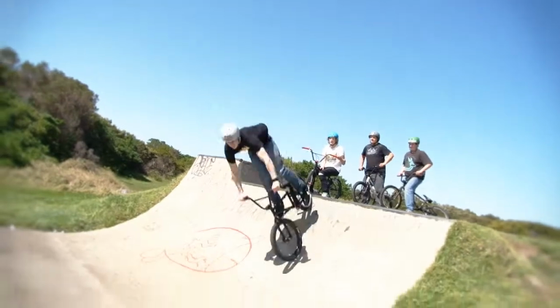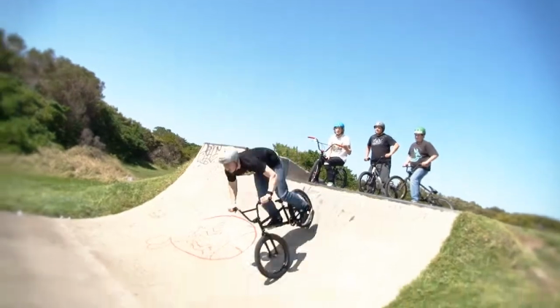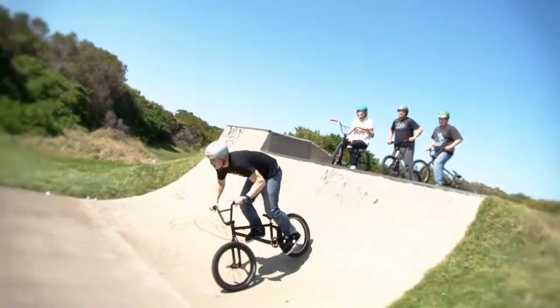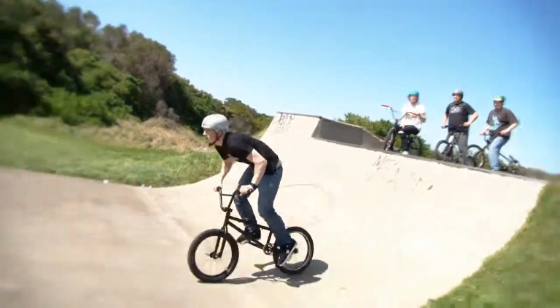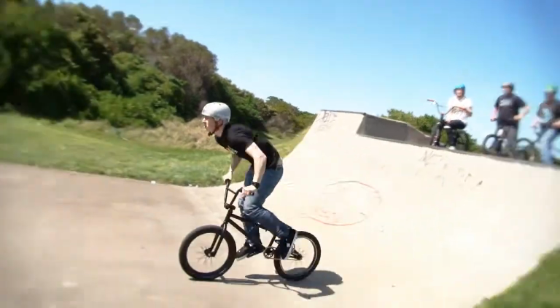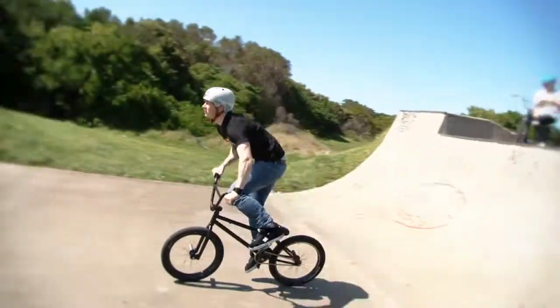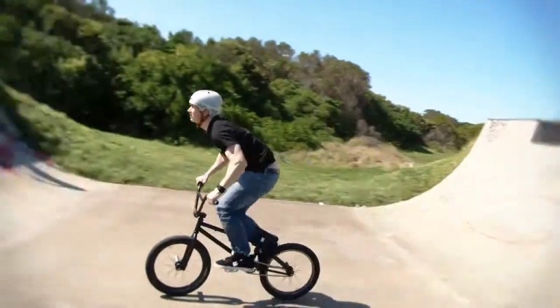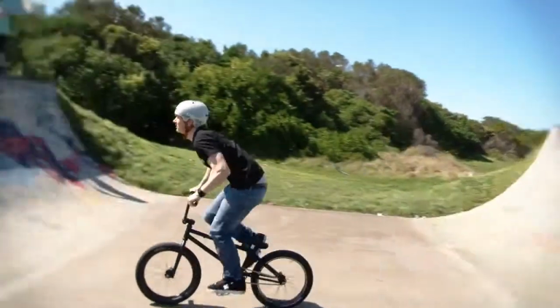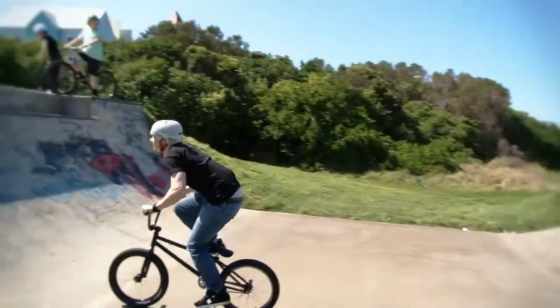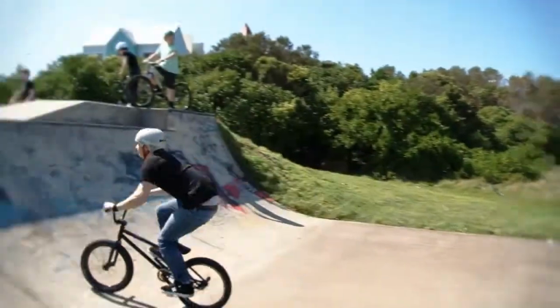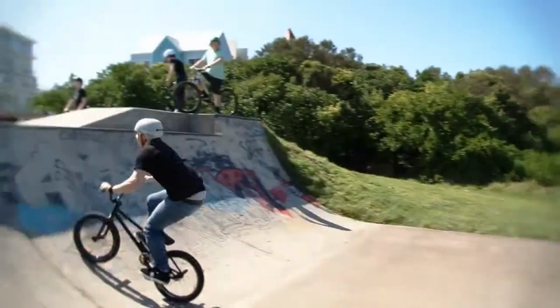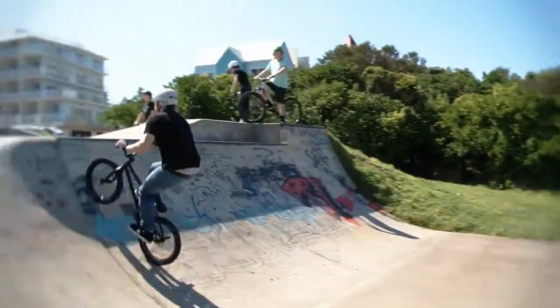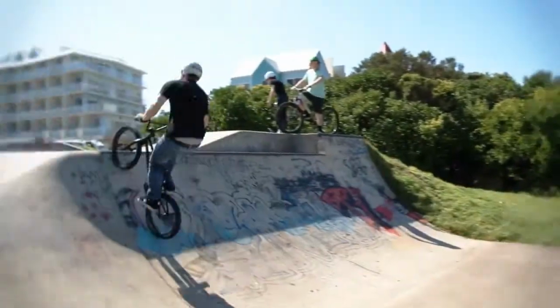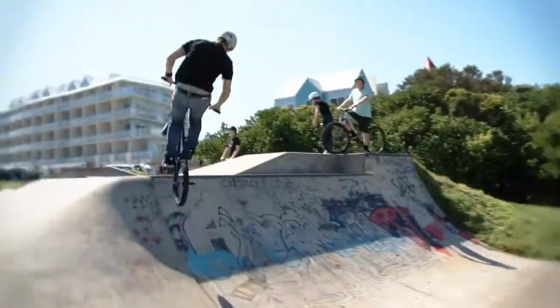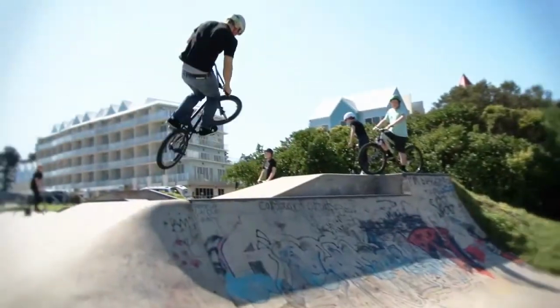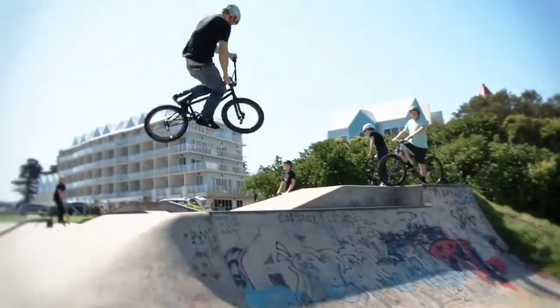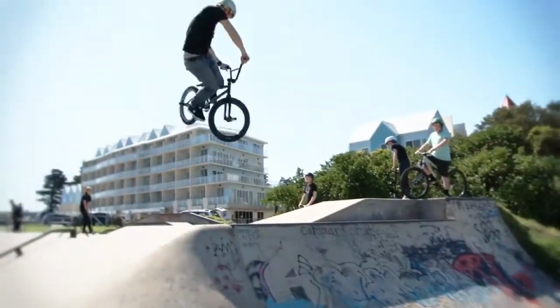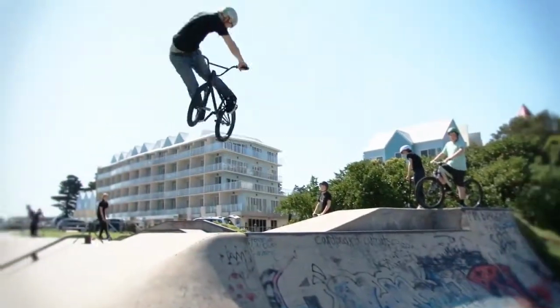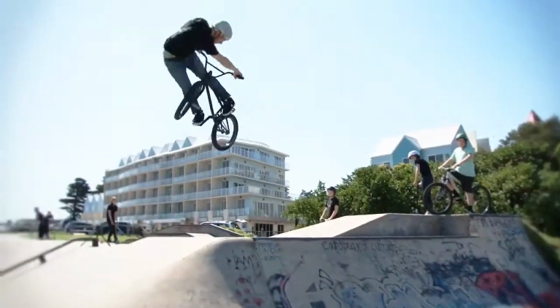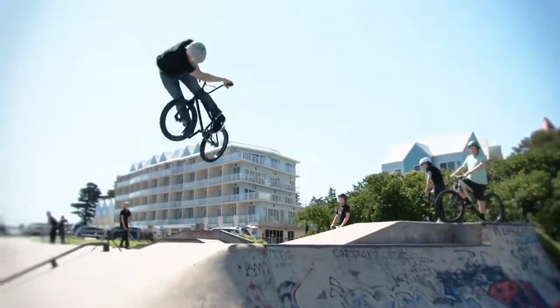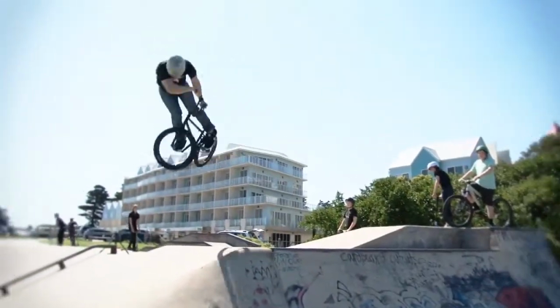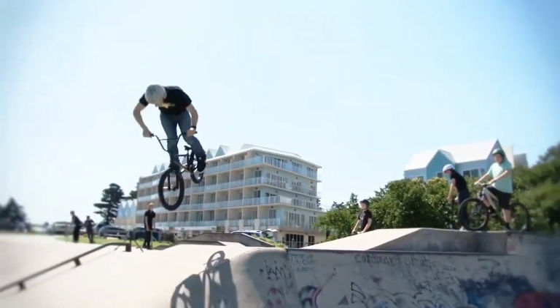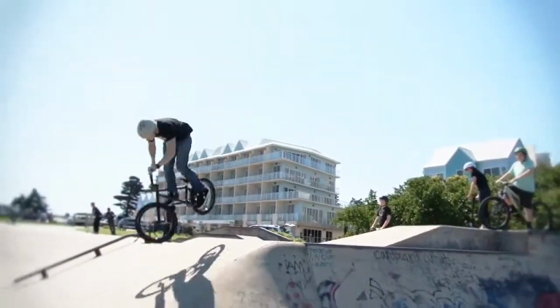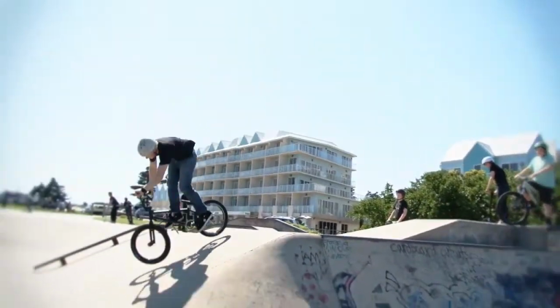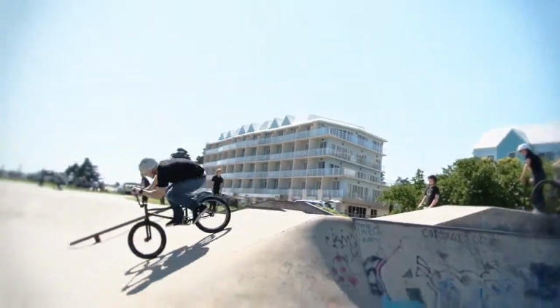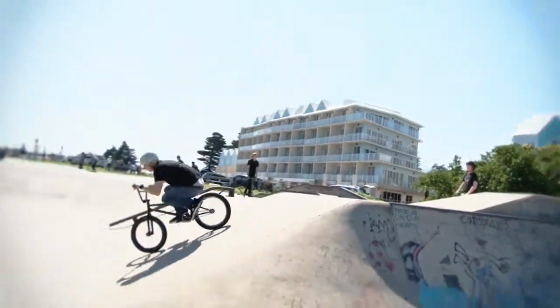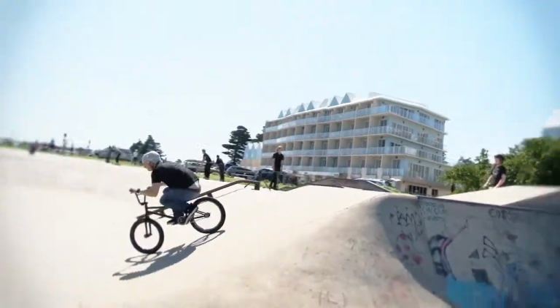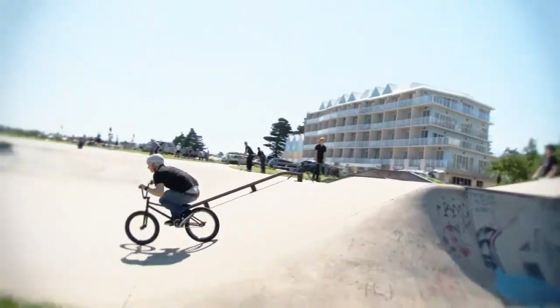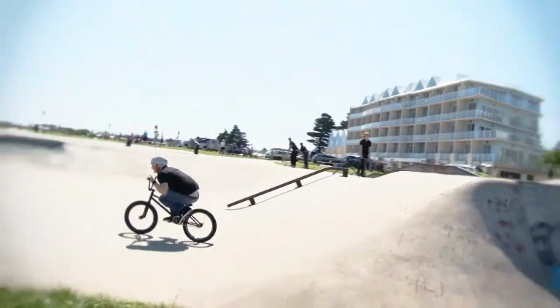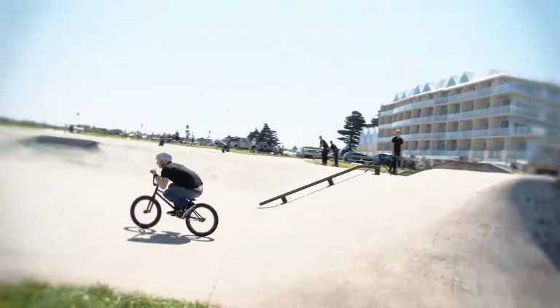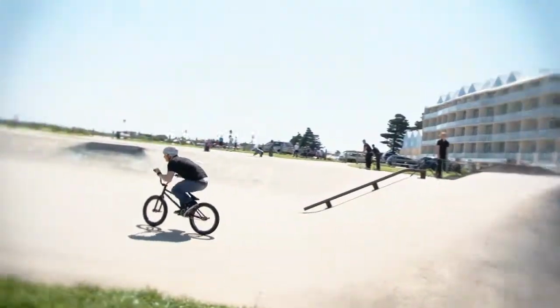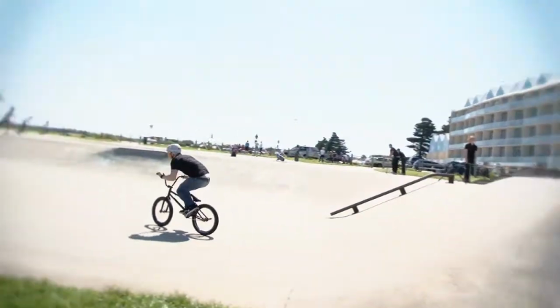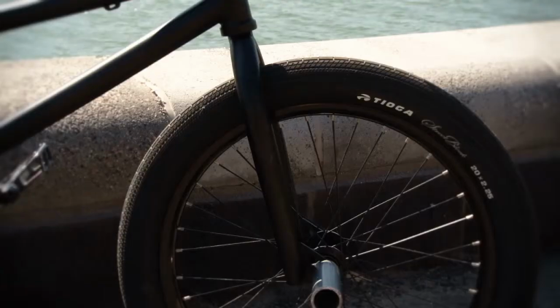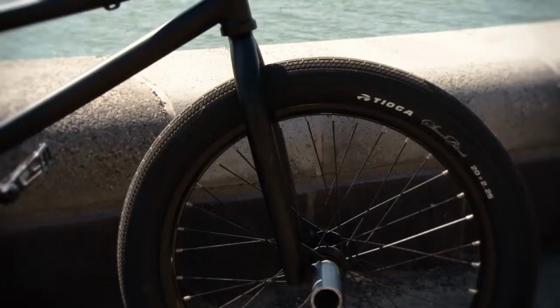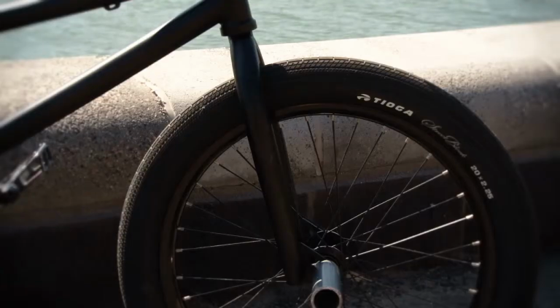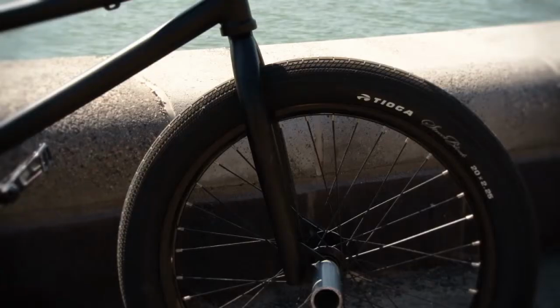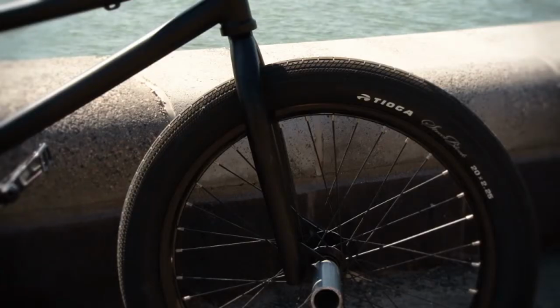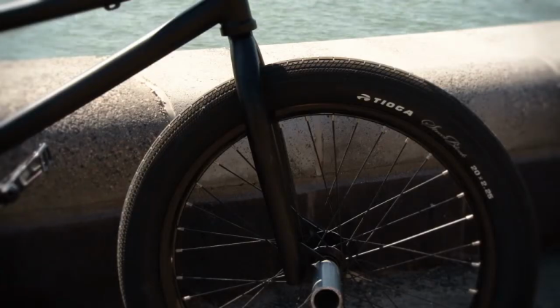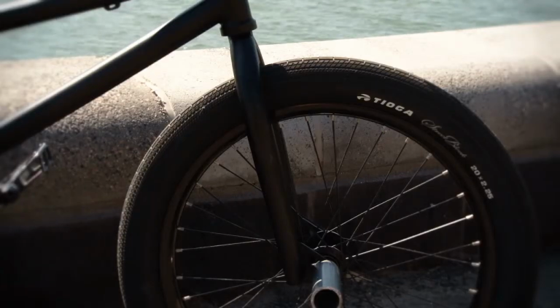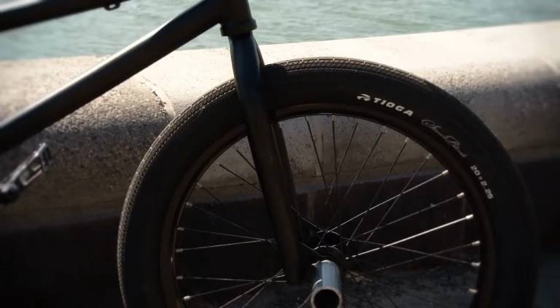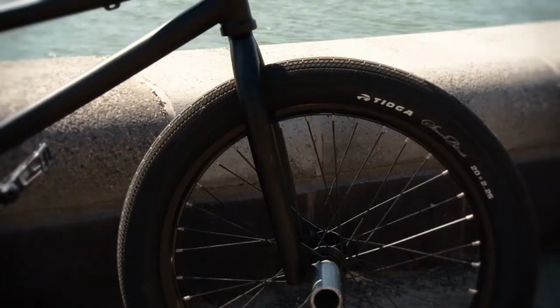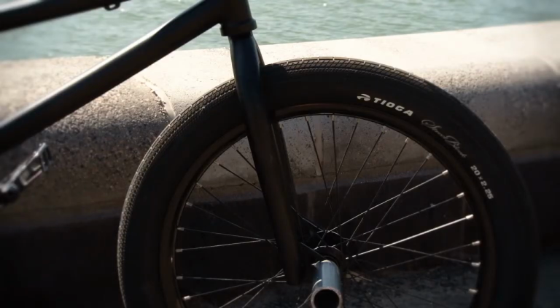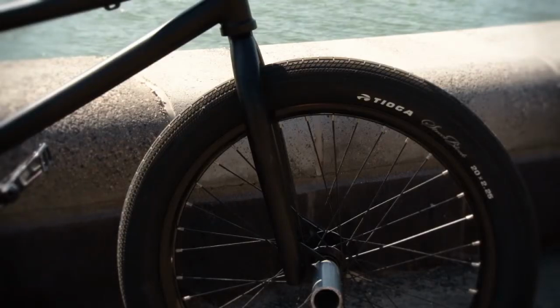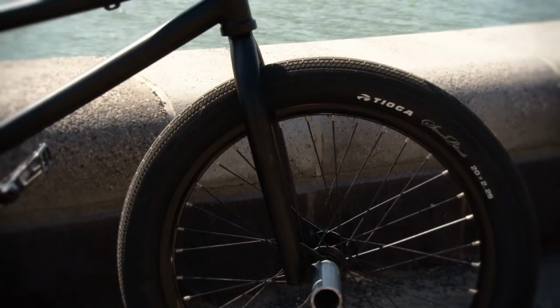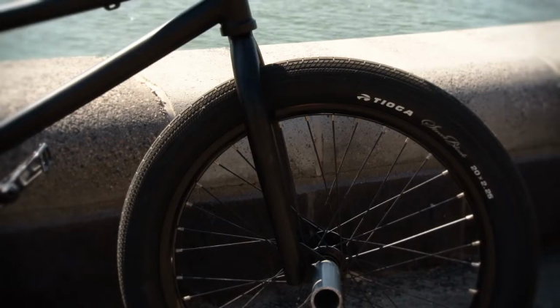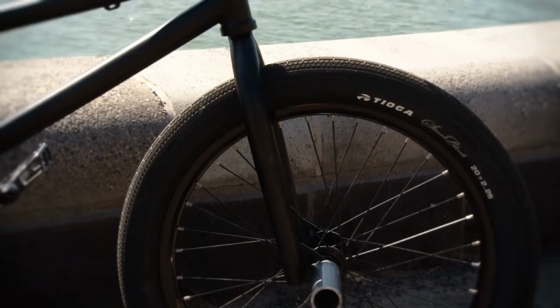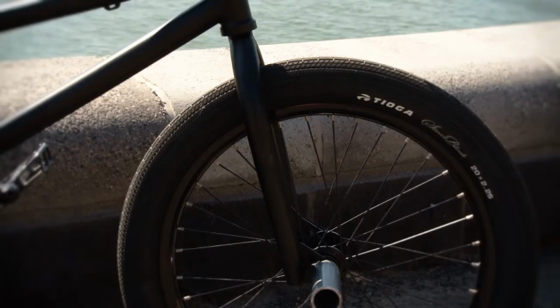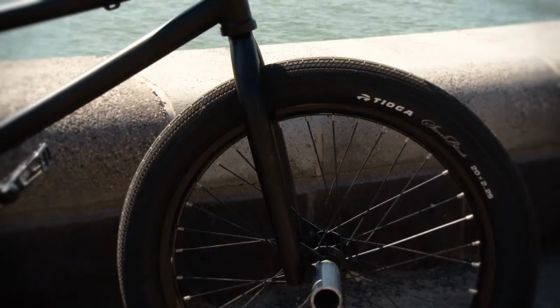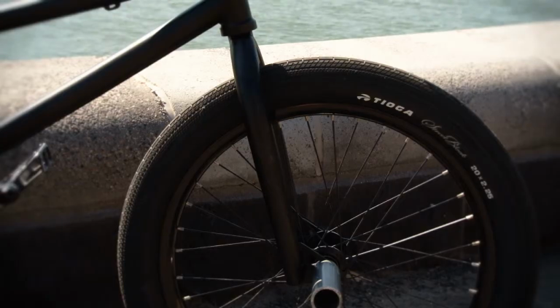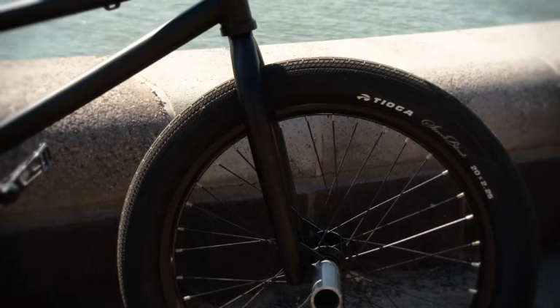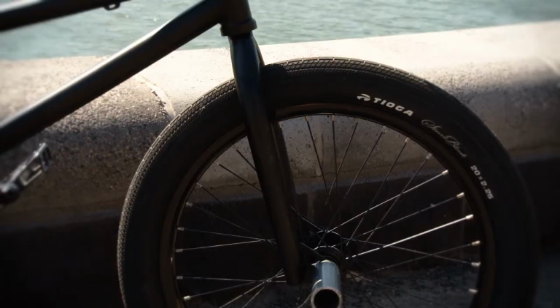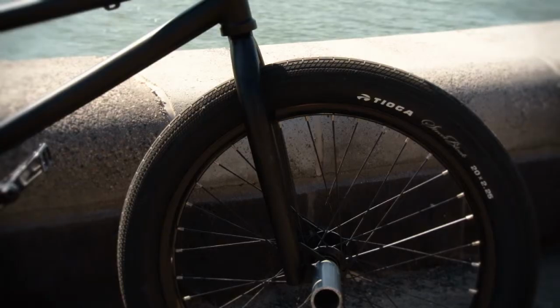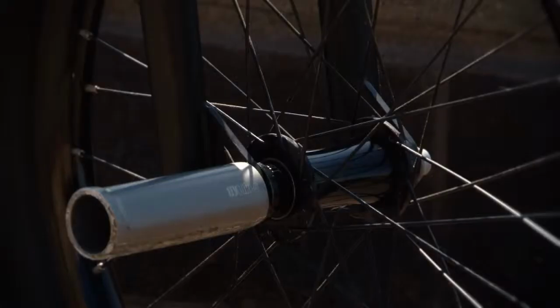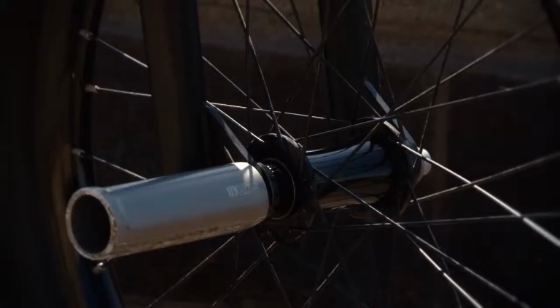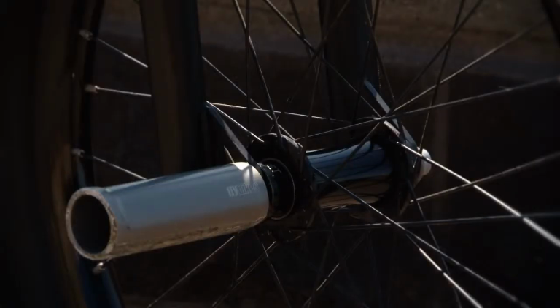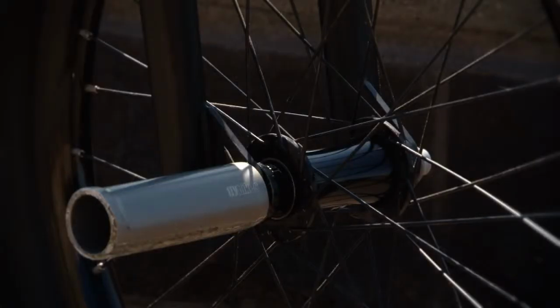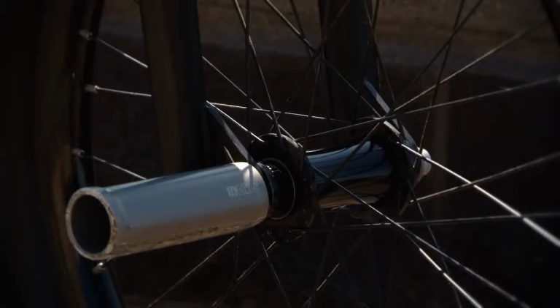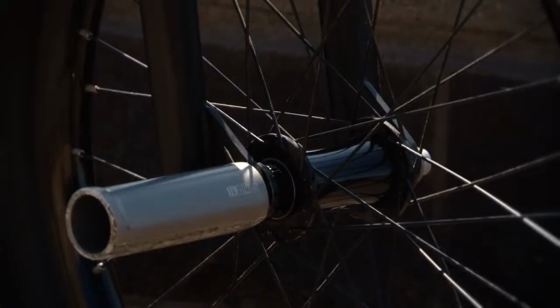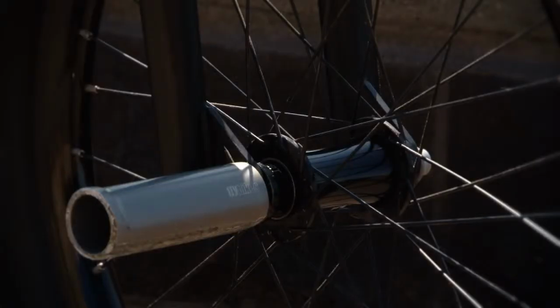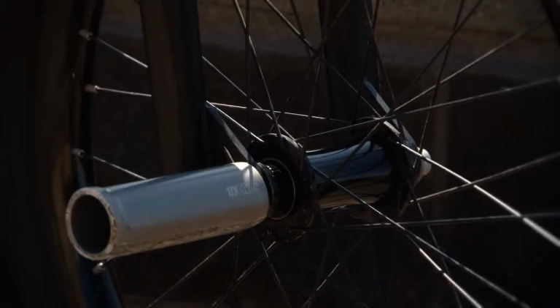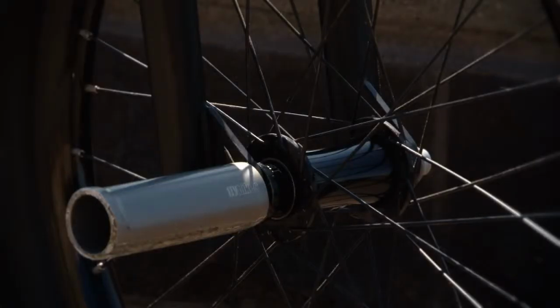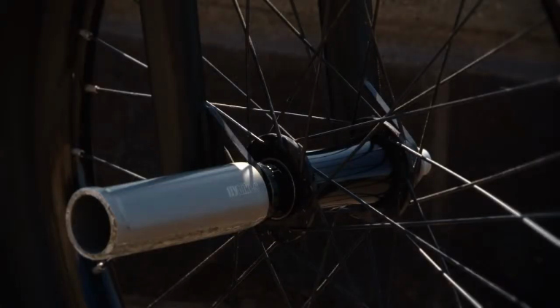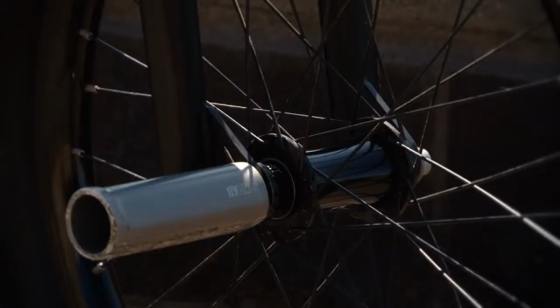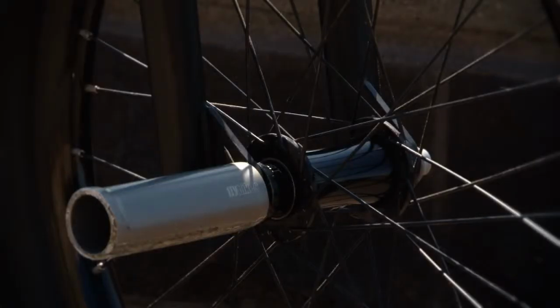G-Sport Marmoset front hub, laced up to an Alienation Skylark rim with blood red spokes.